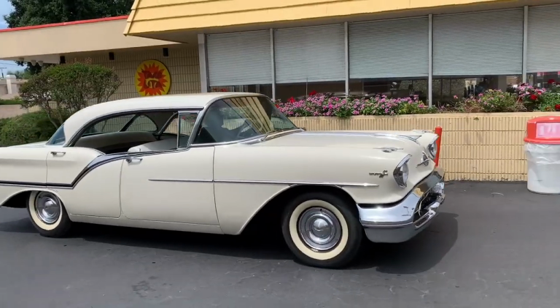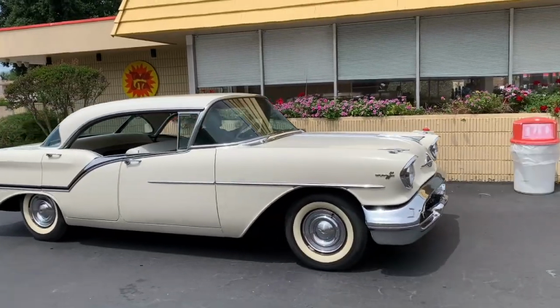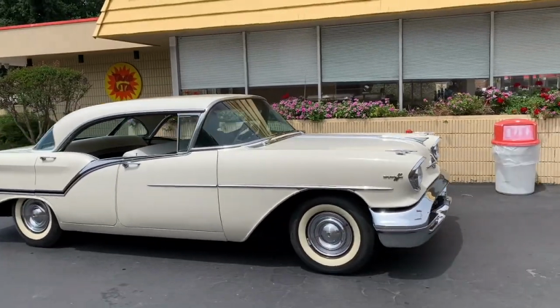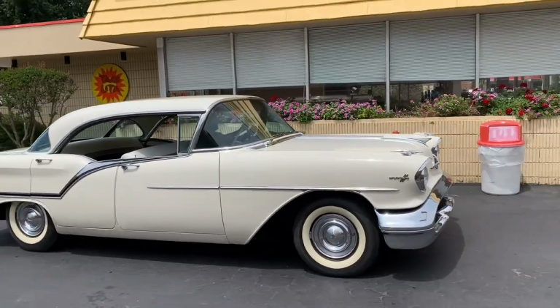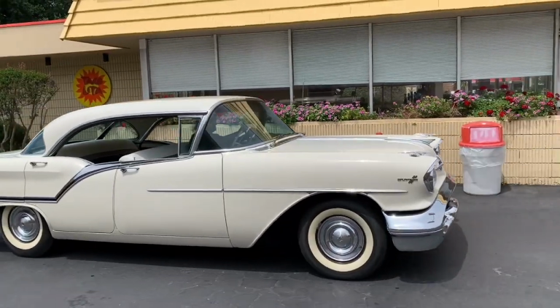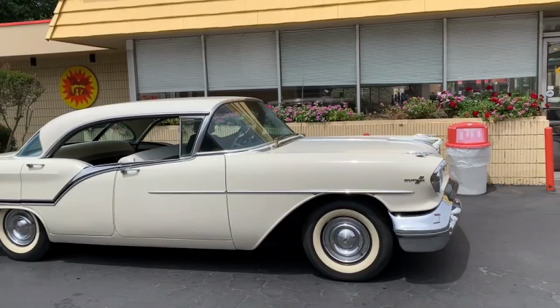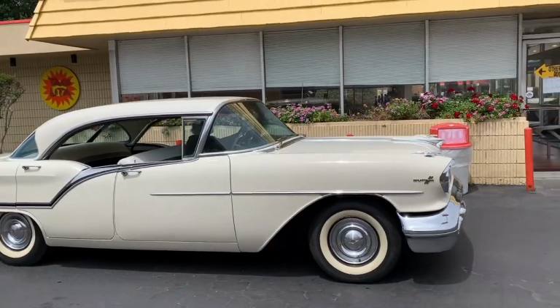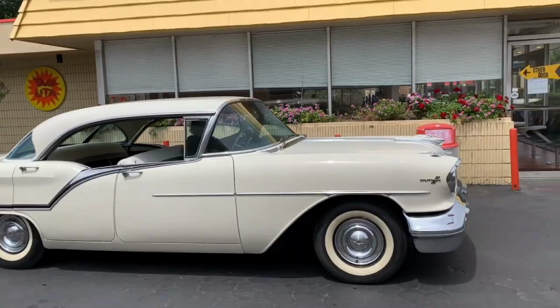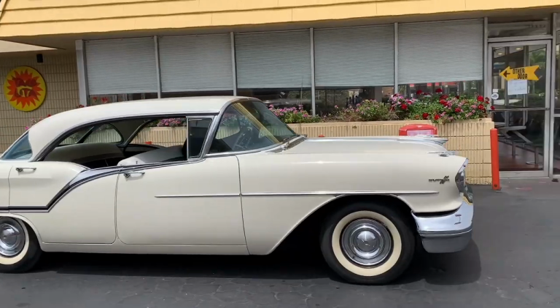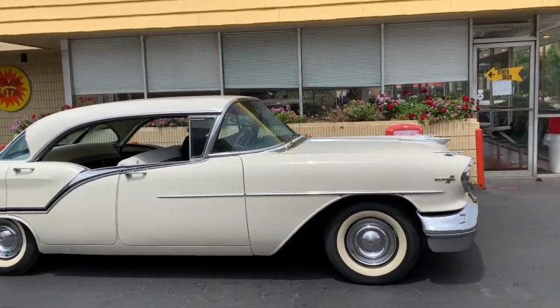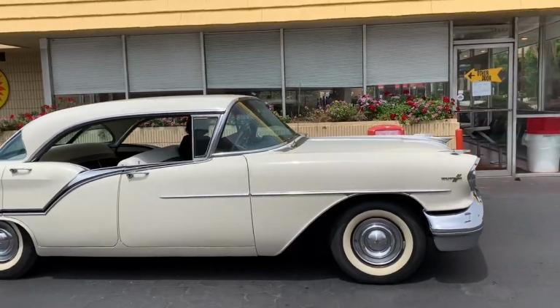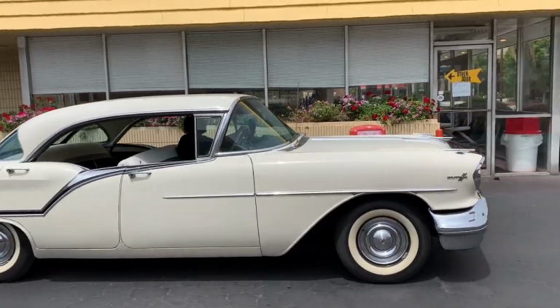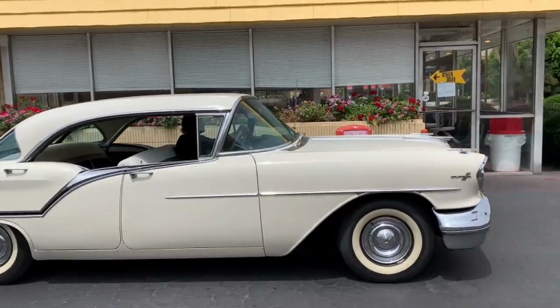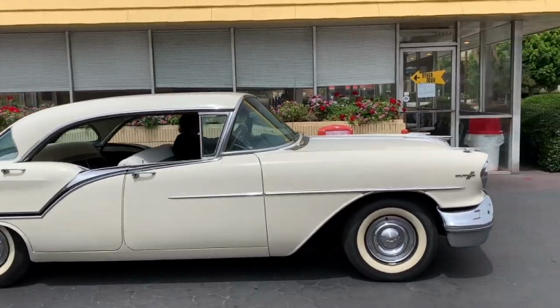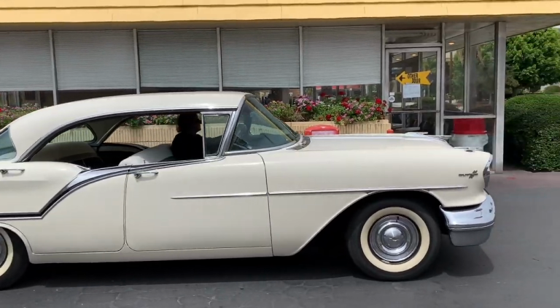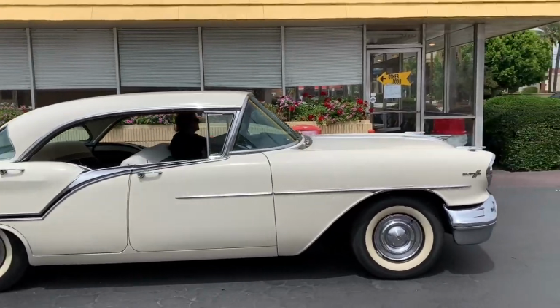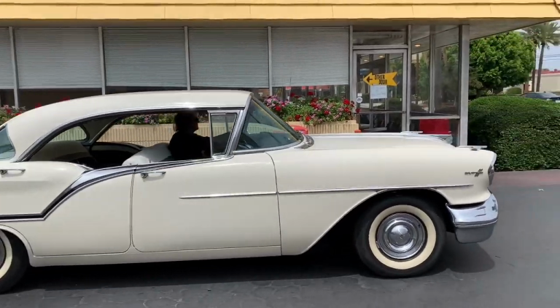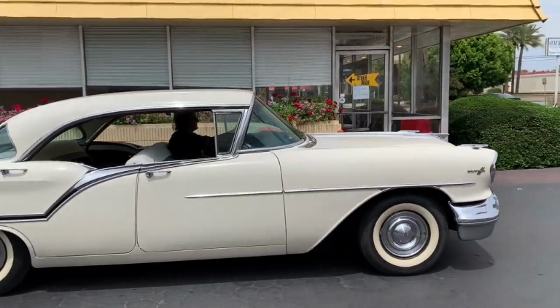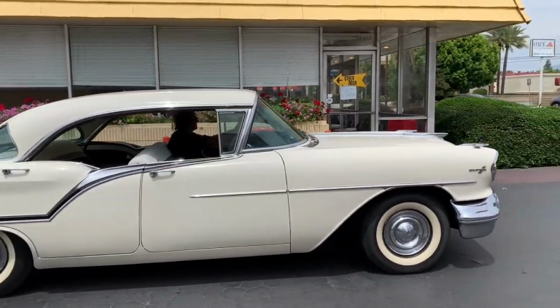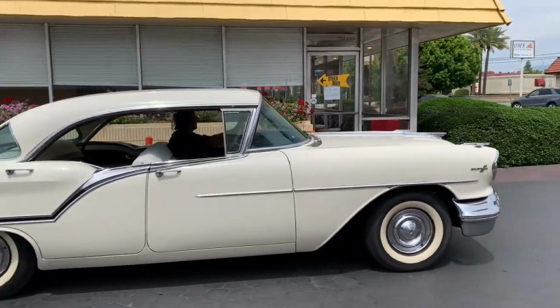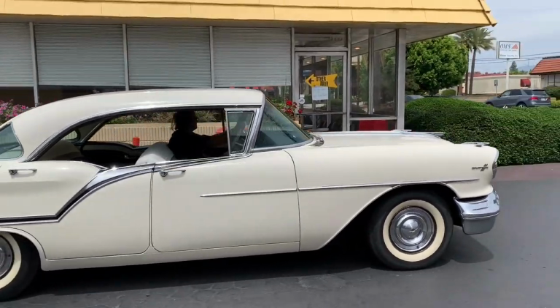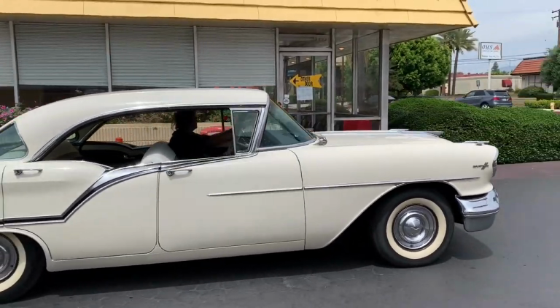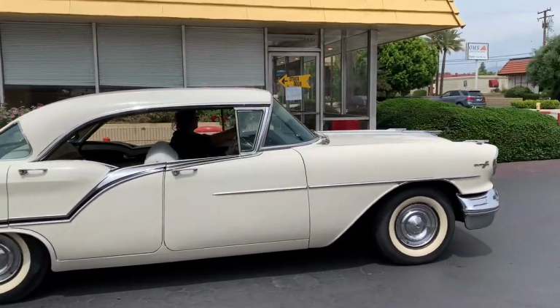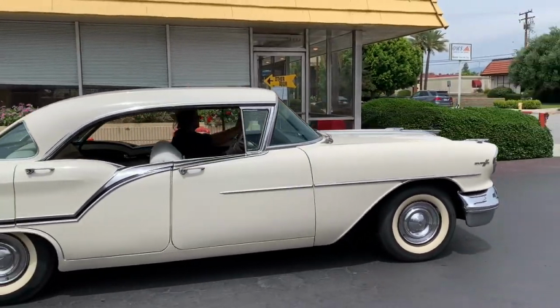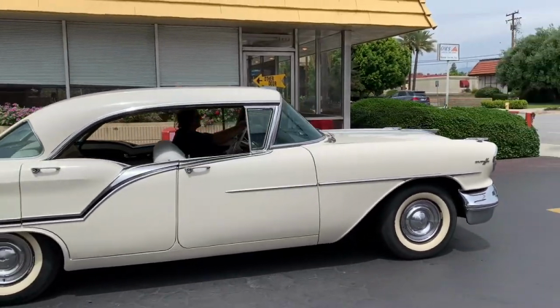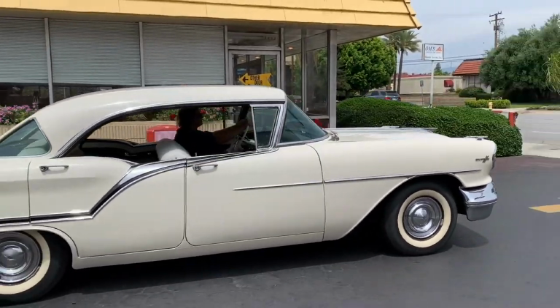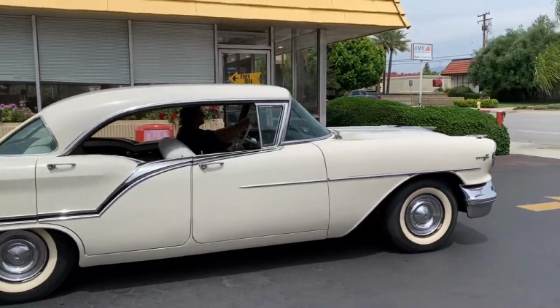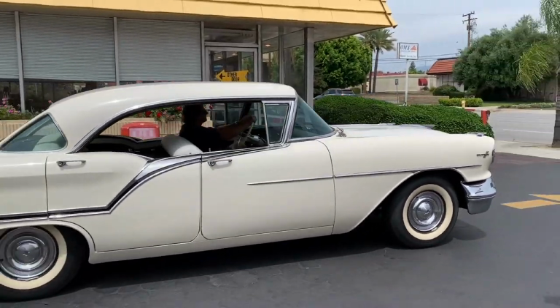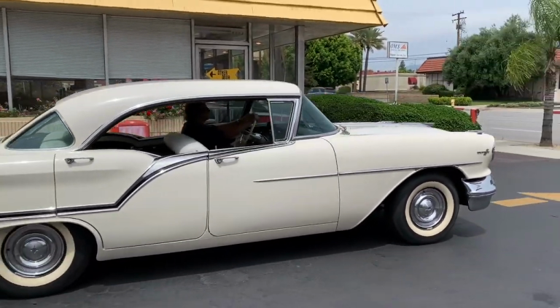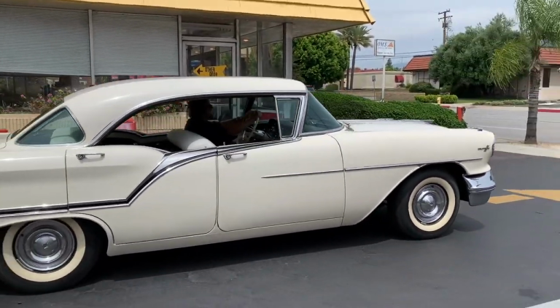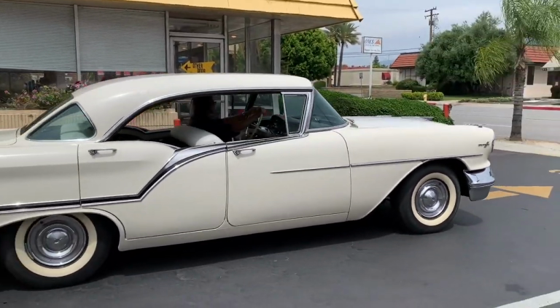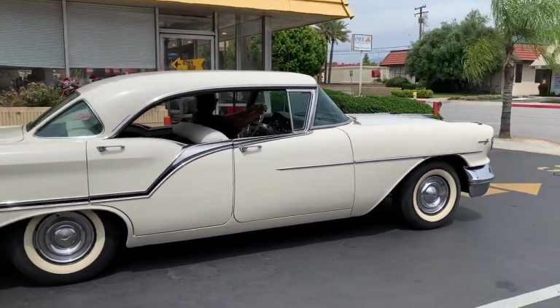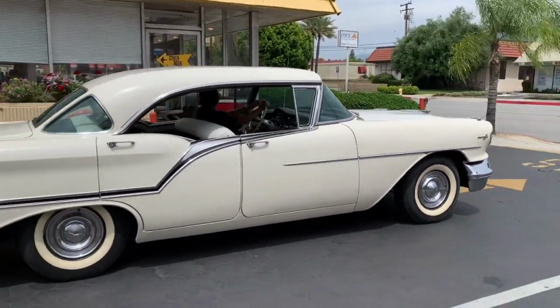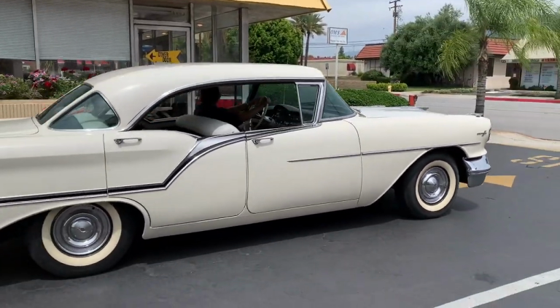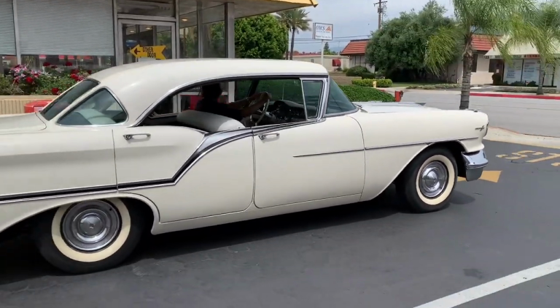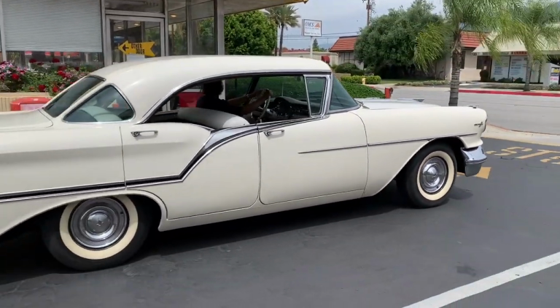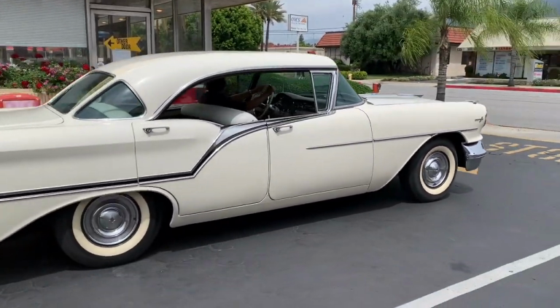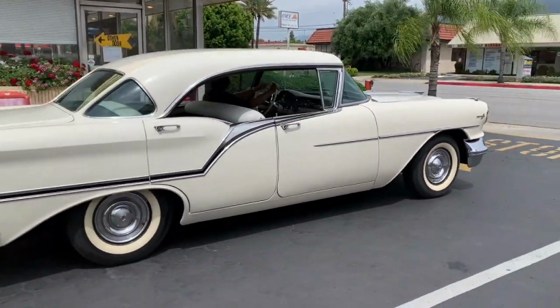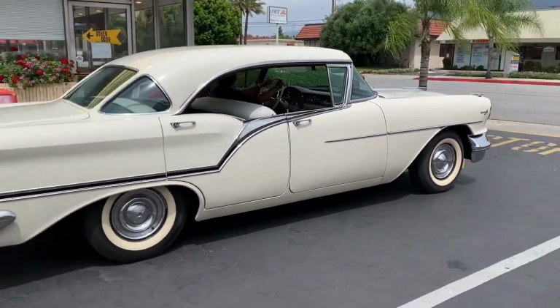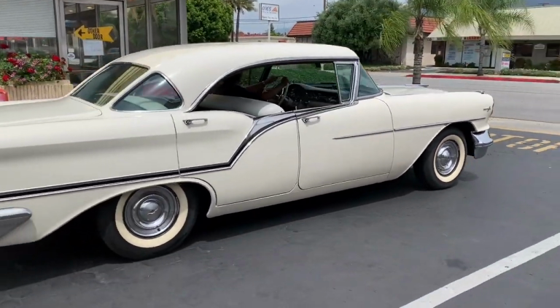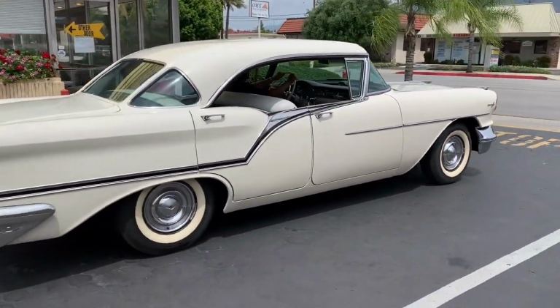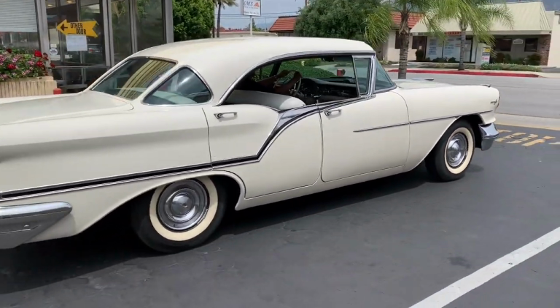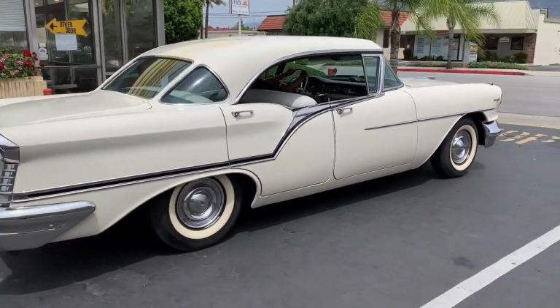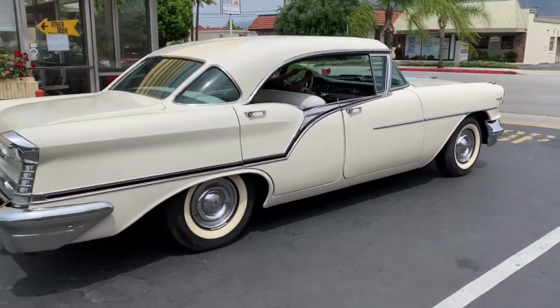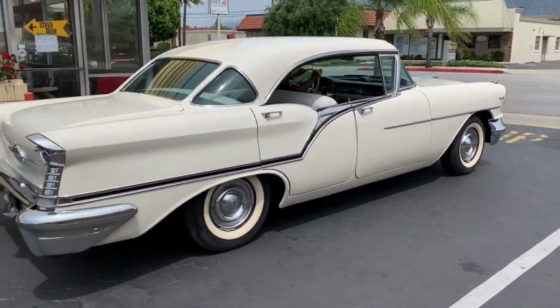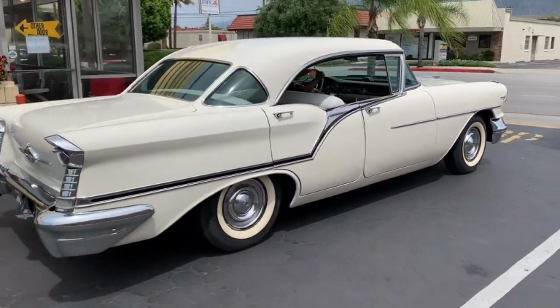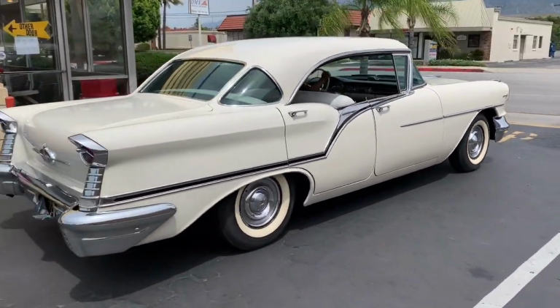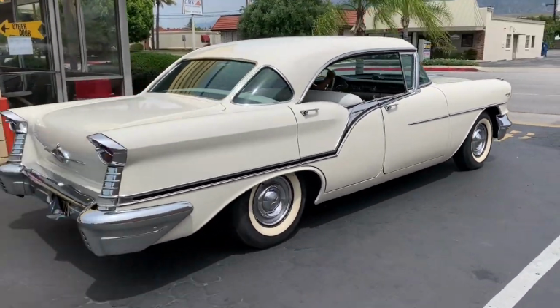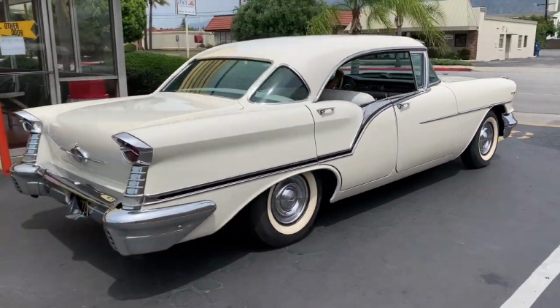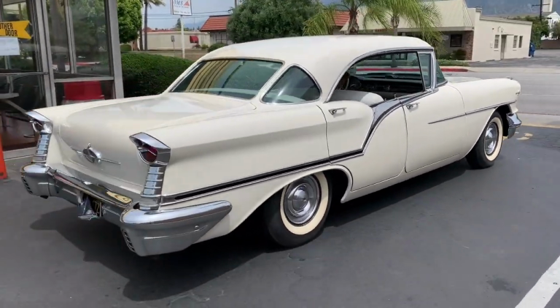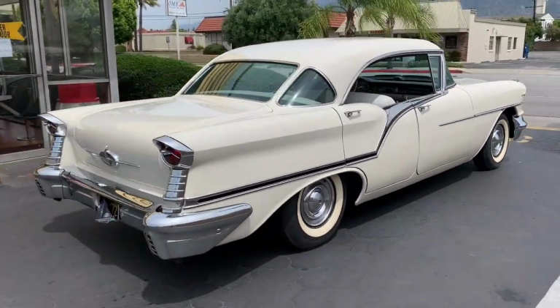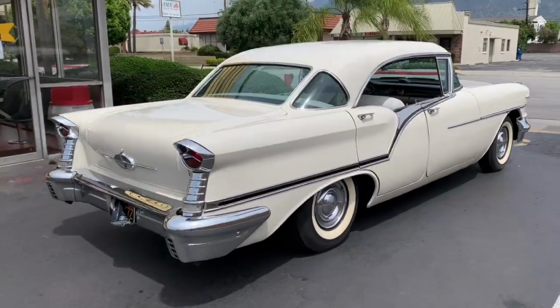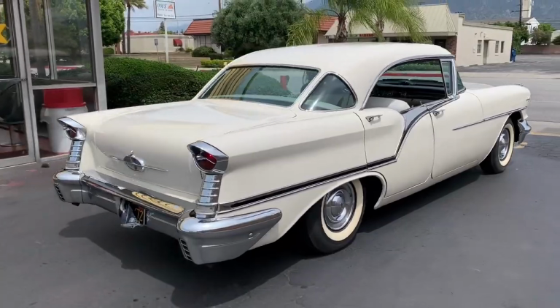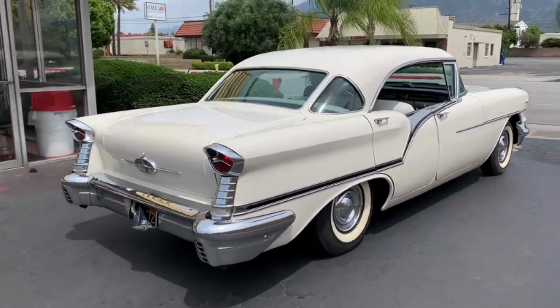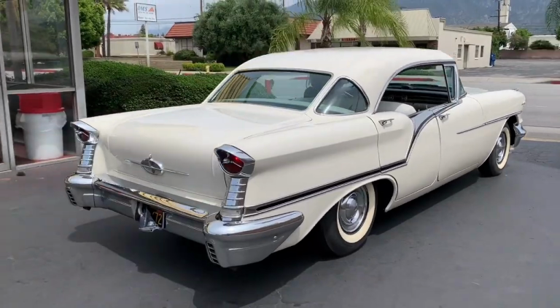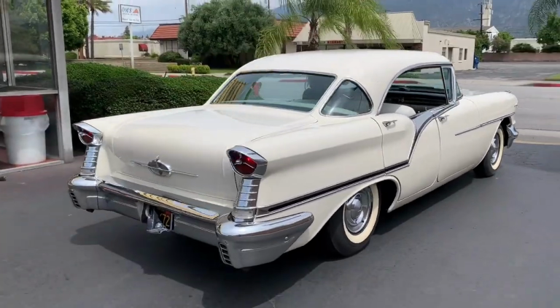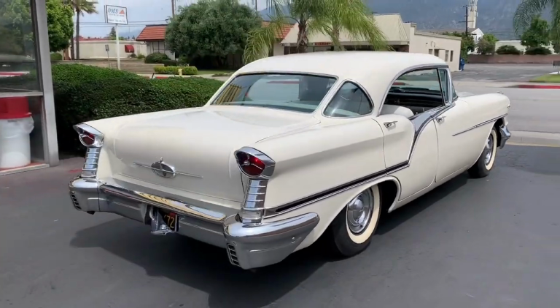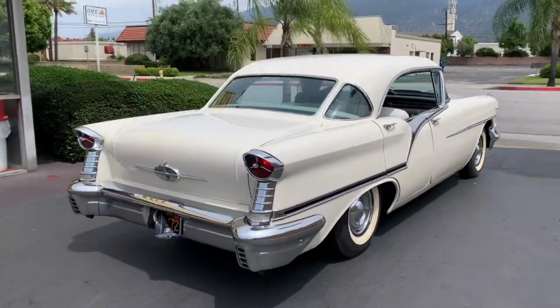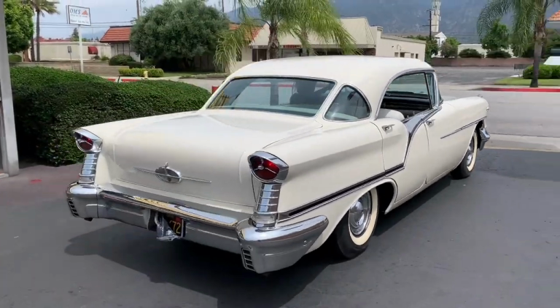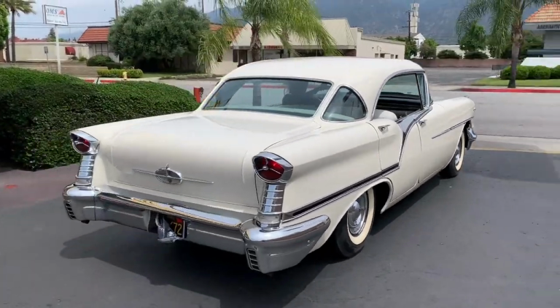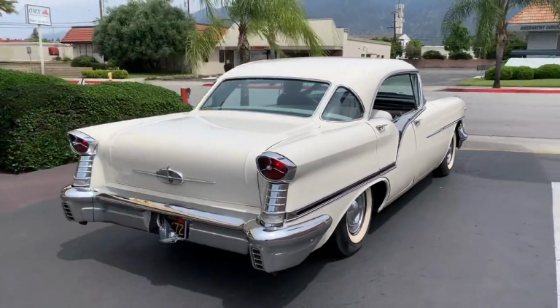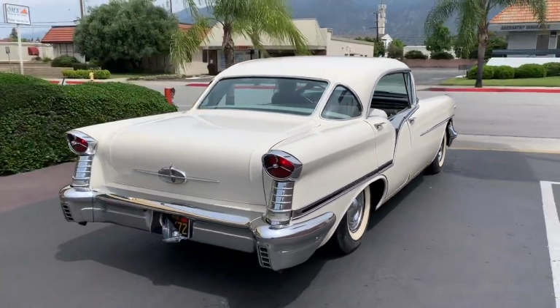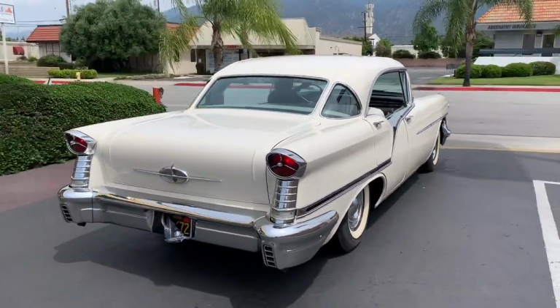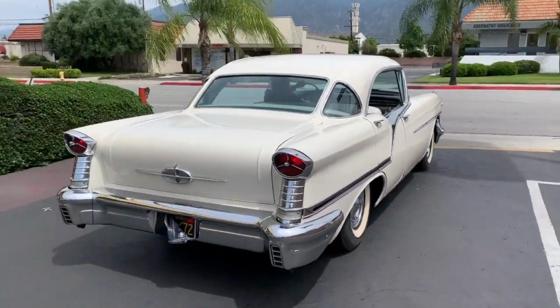Whoa! There it is, in all of its sparkling splendor.